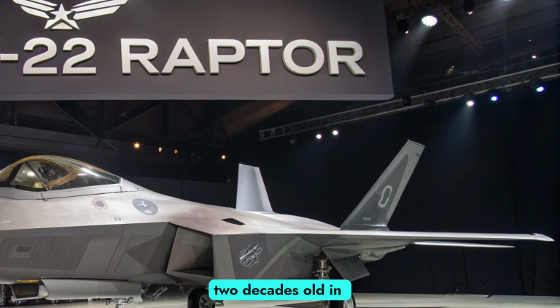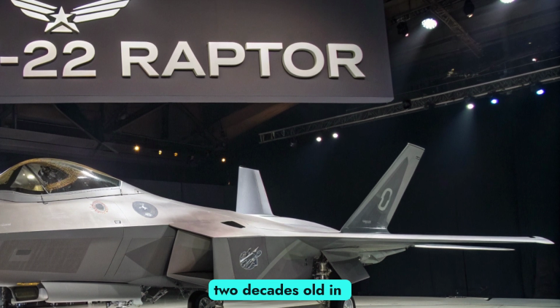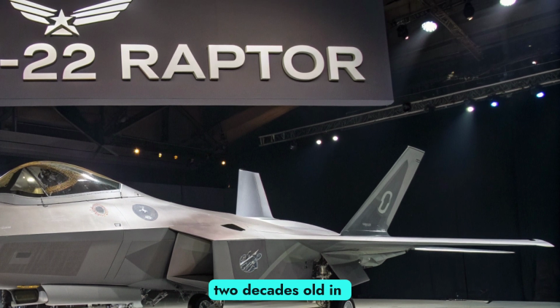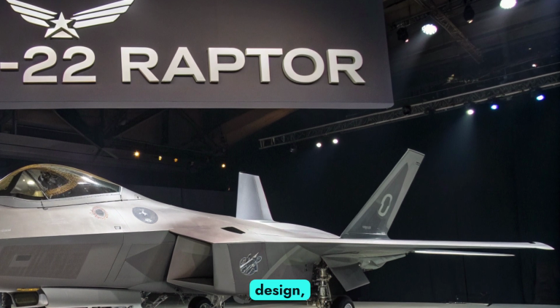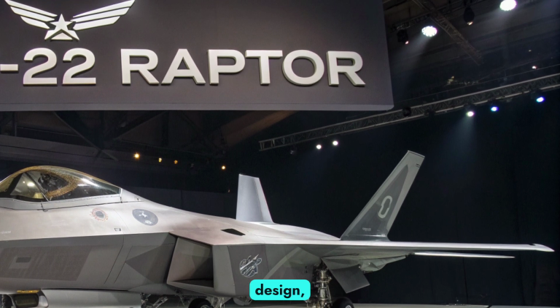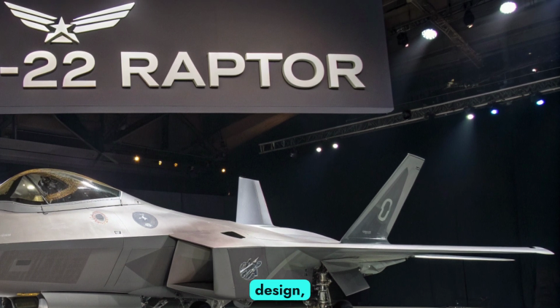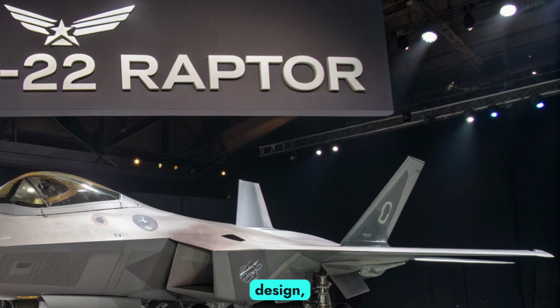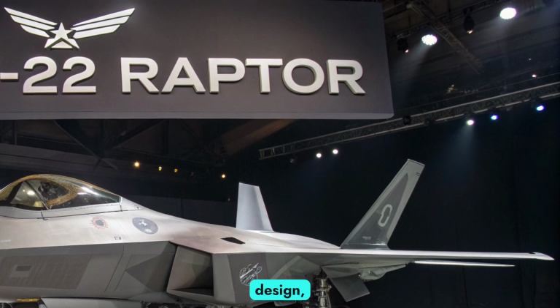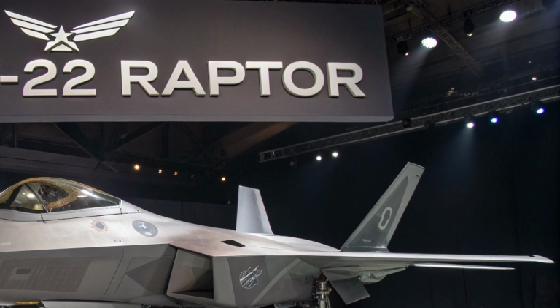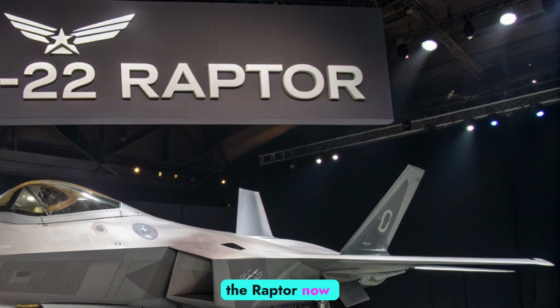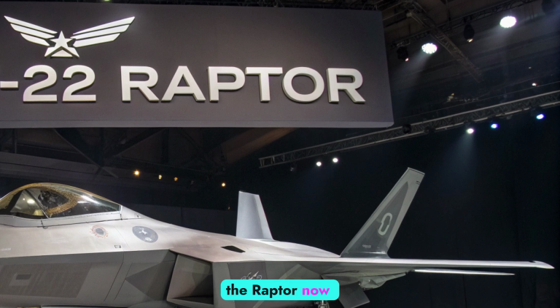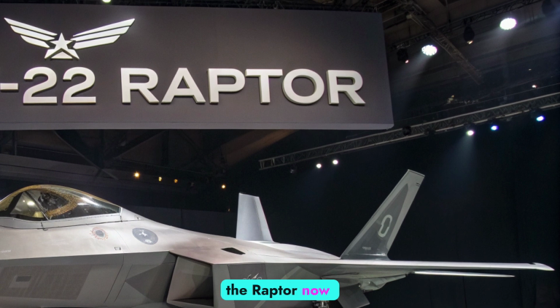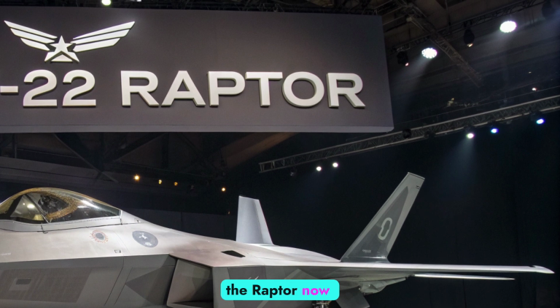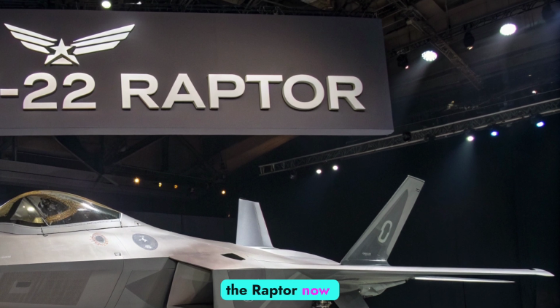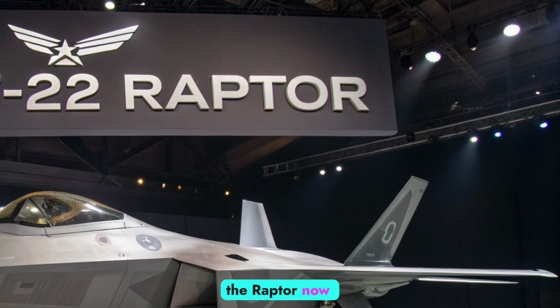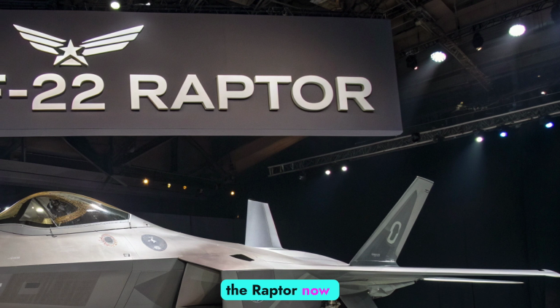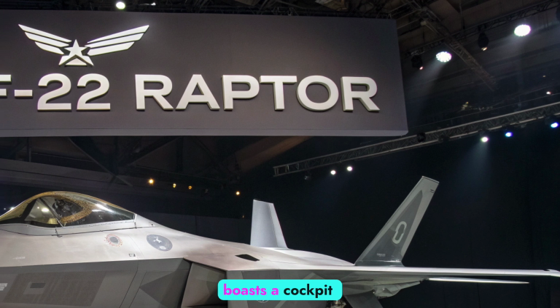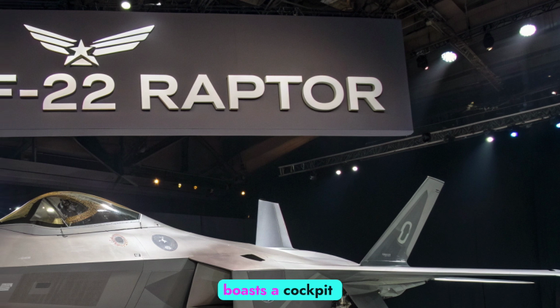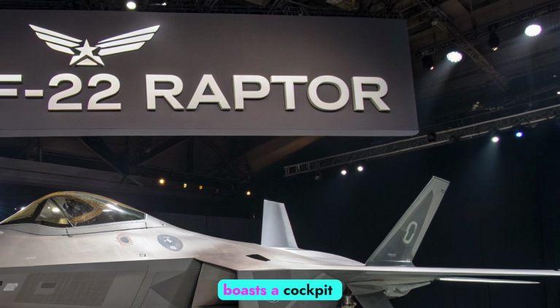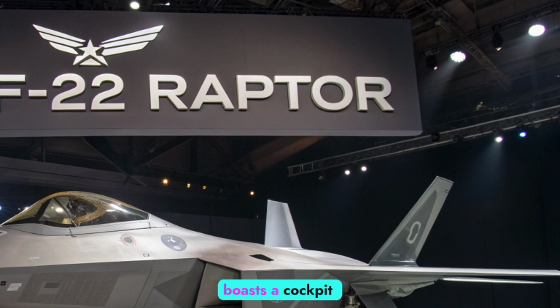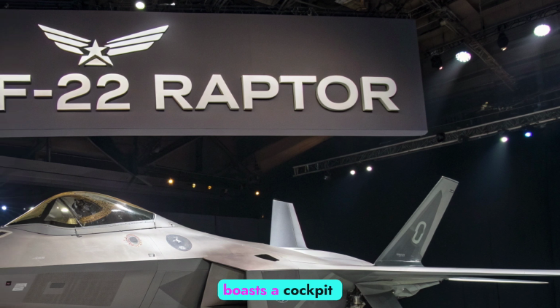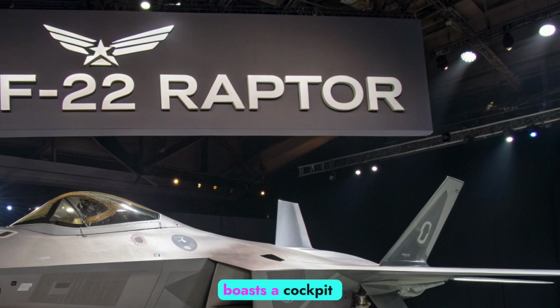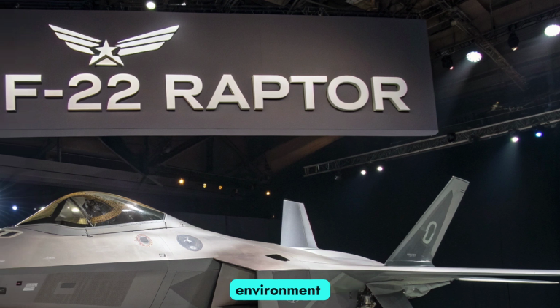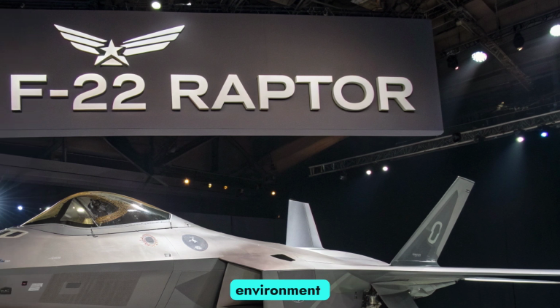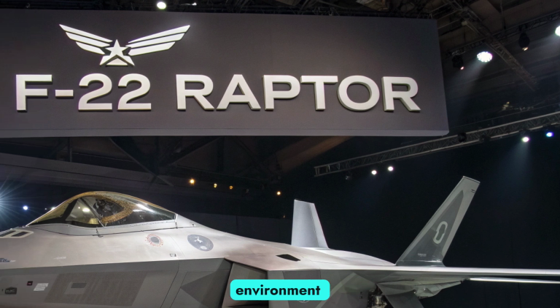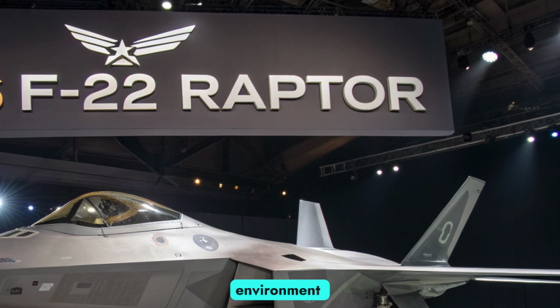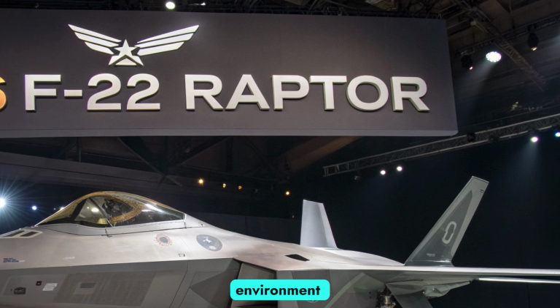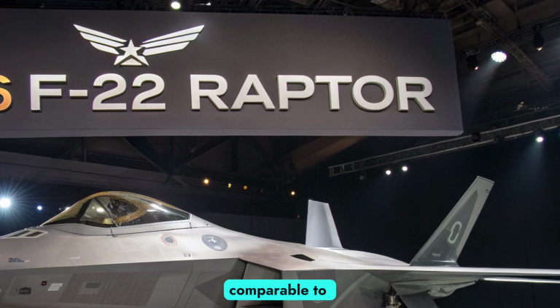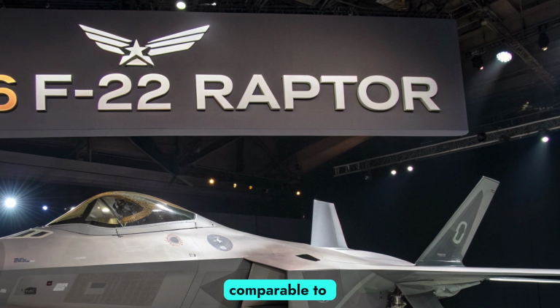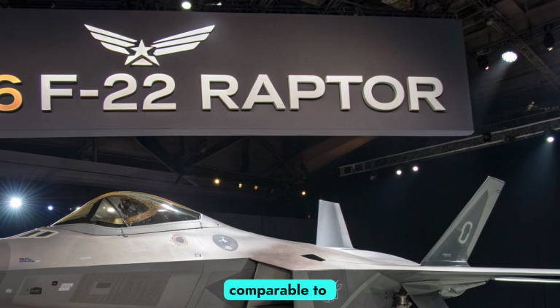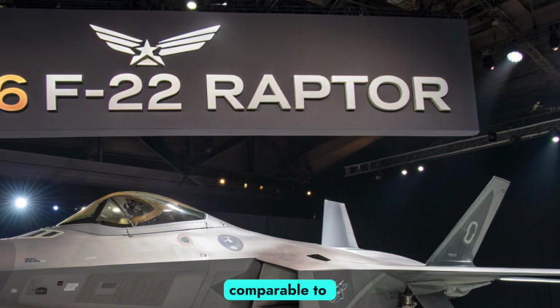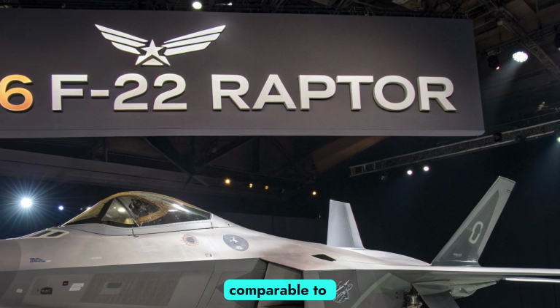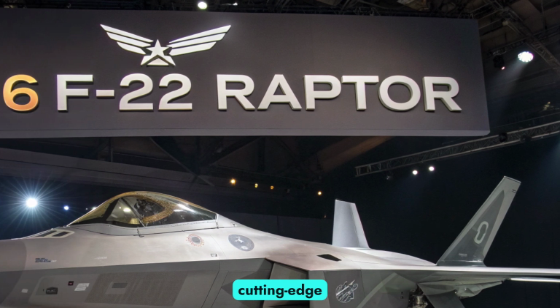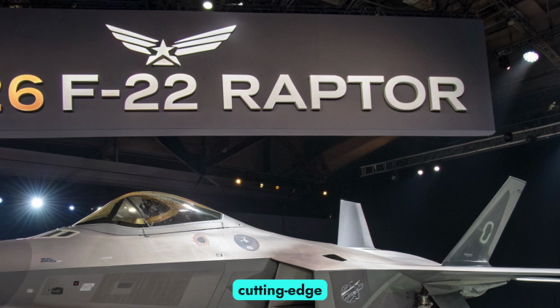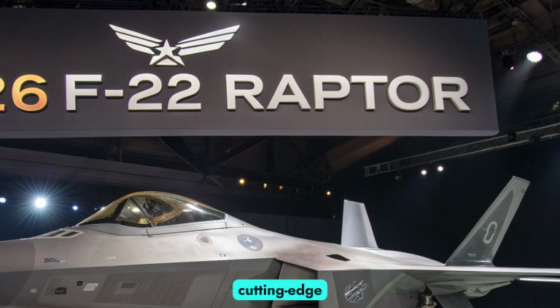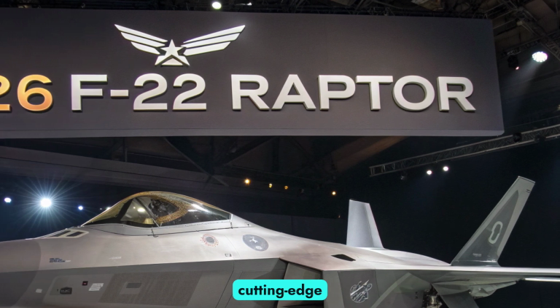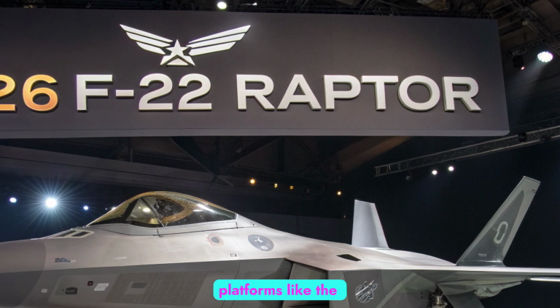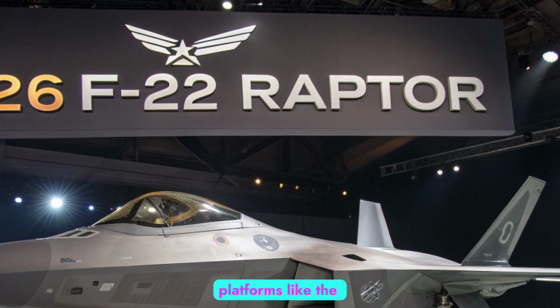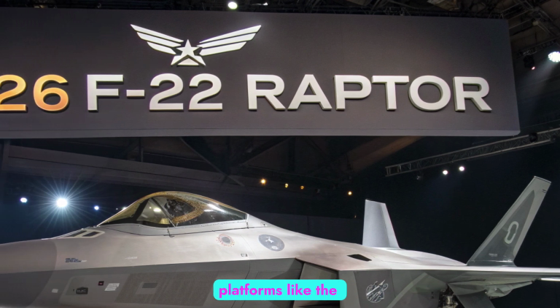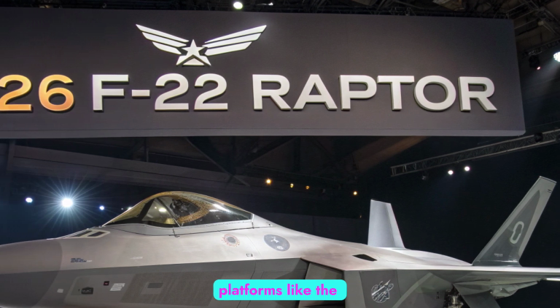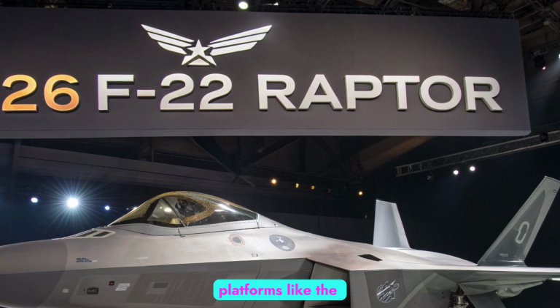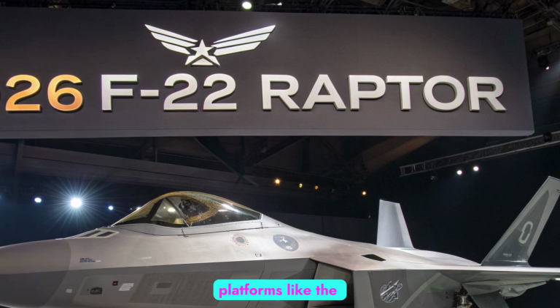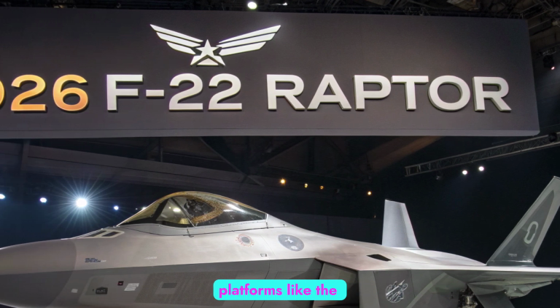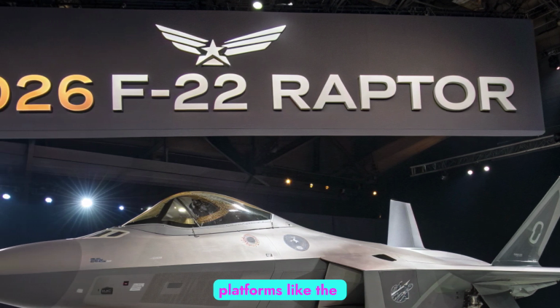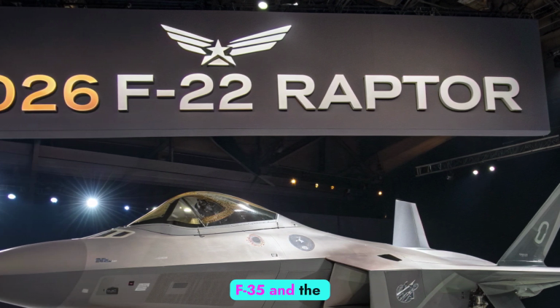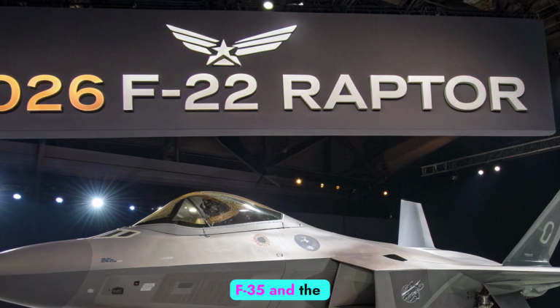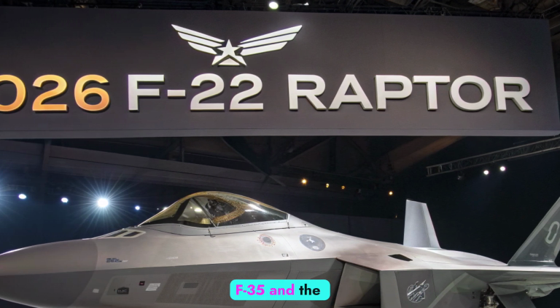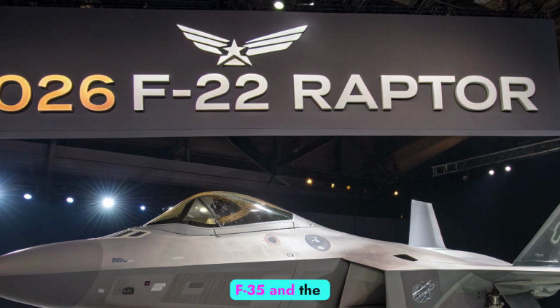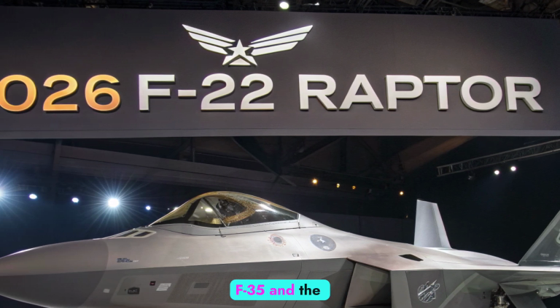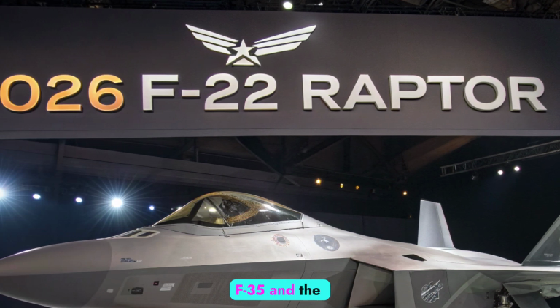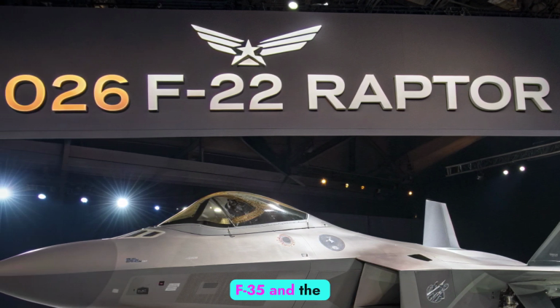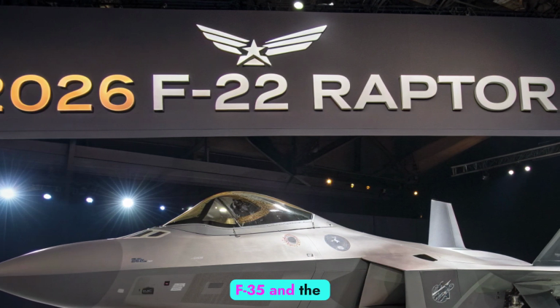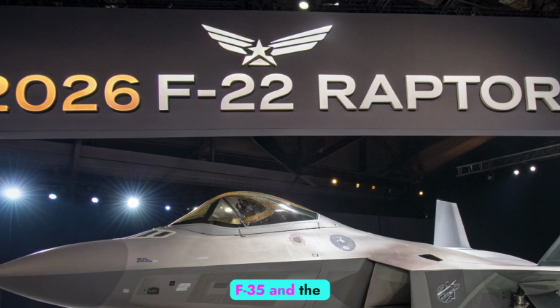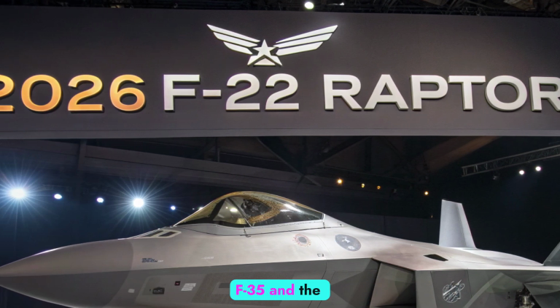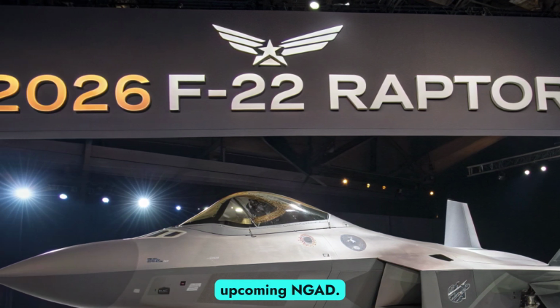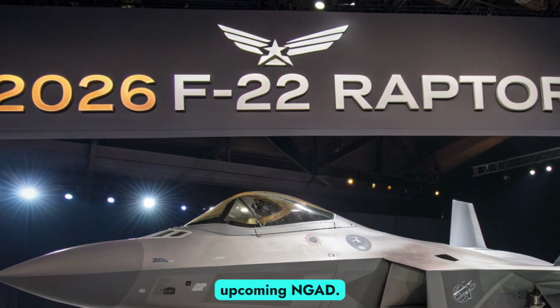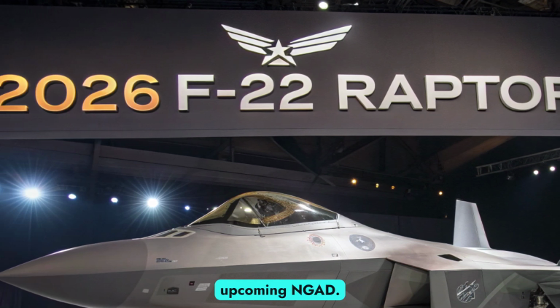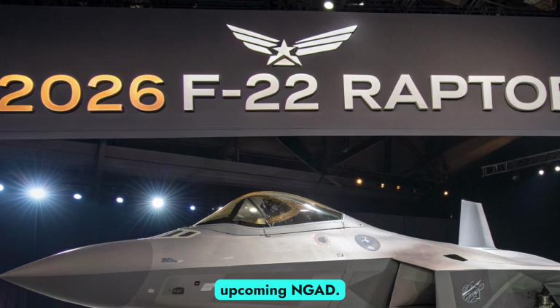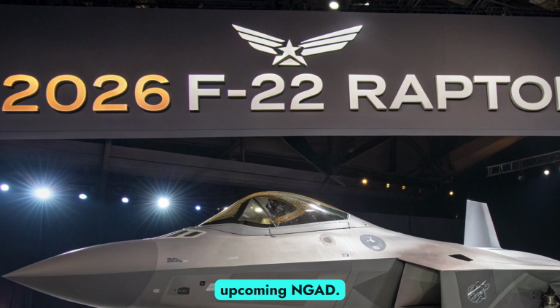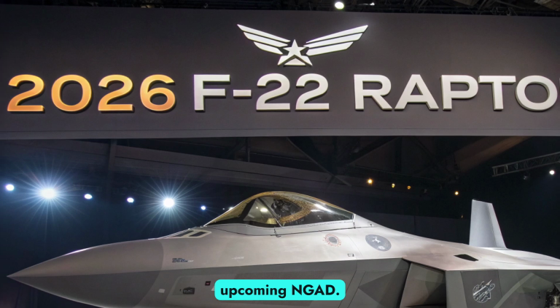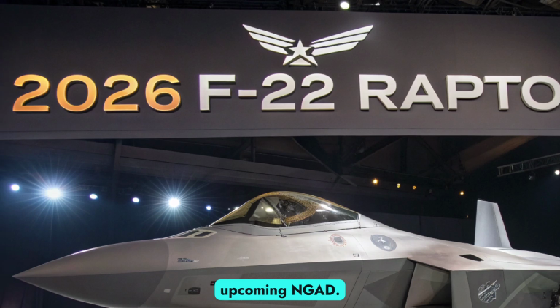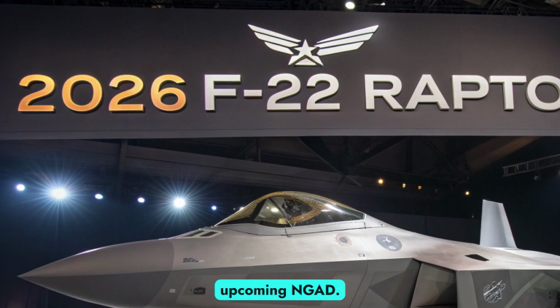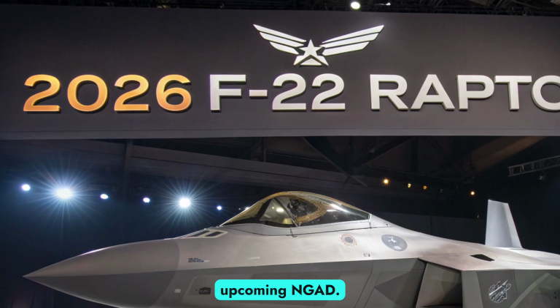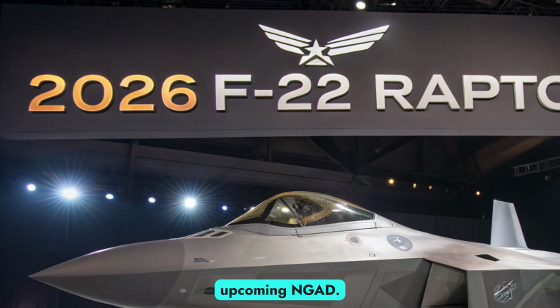Despite being over two decades old in design, the Raptor now boasts a cockpit environment comparable to cutting-edge platforms like the F-35 and the upcoming NGAD.